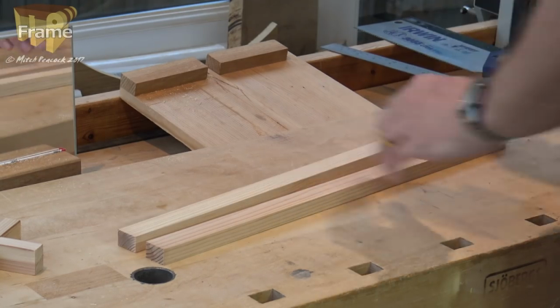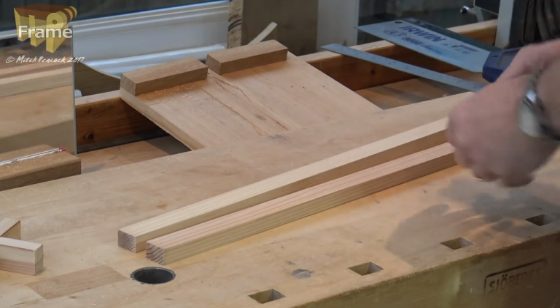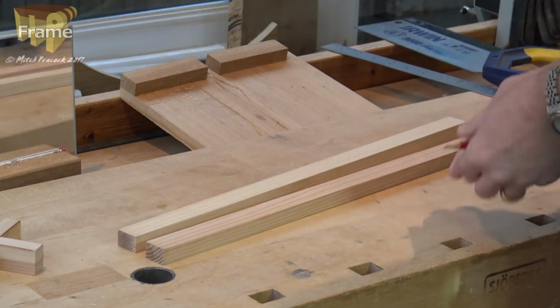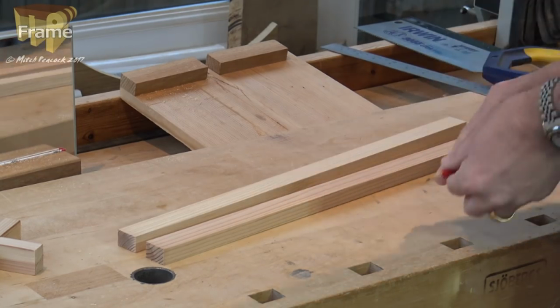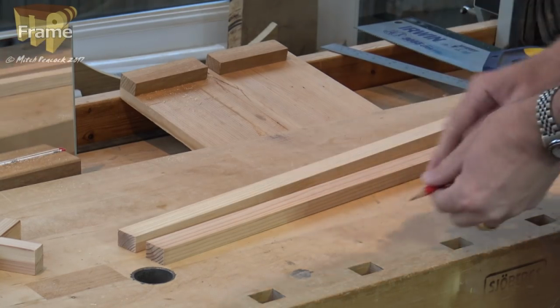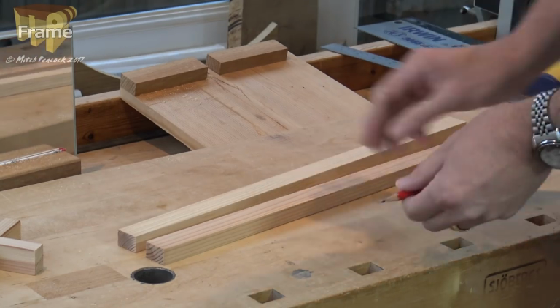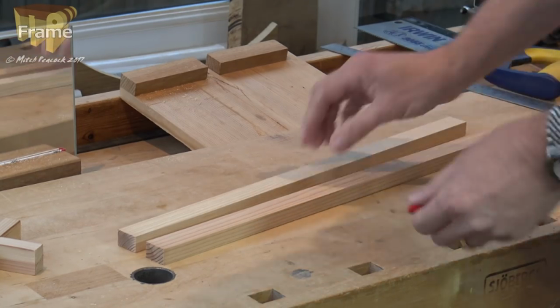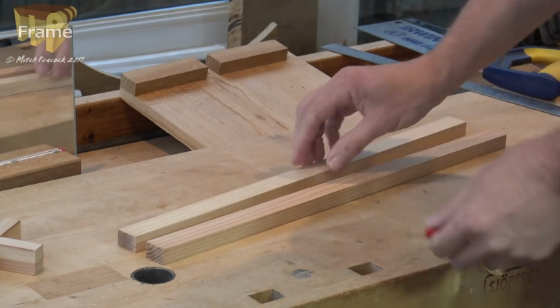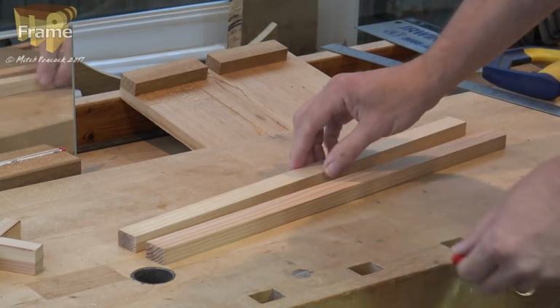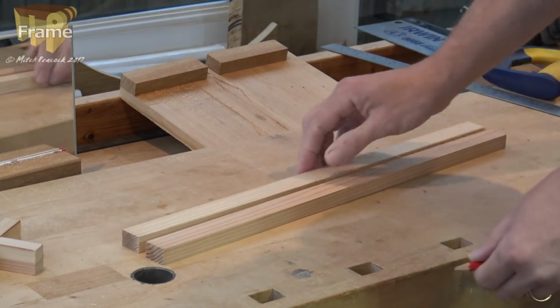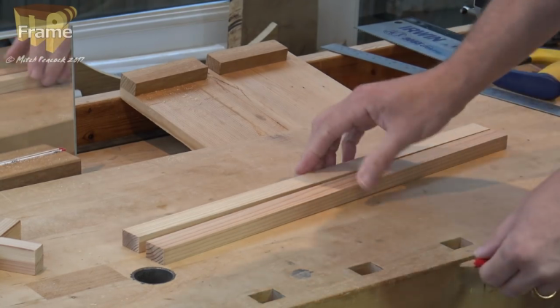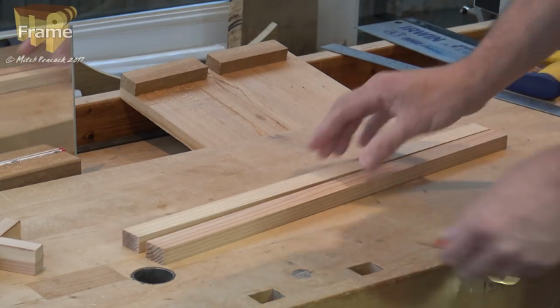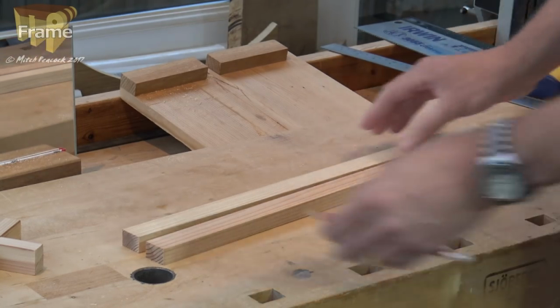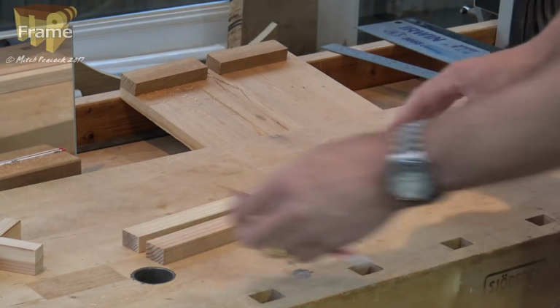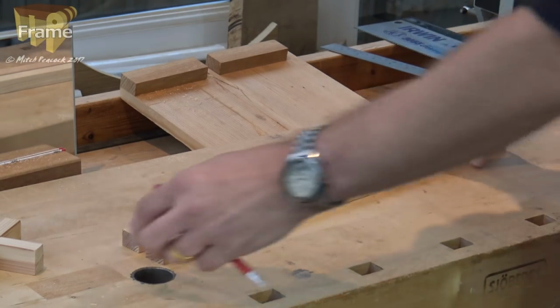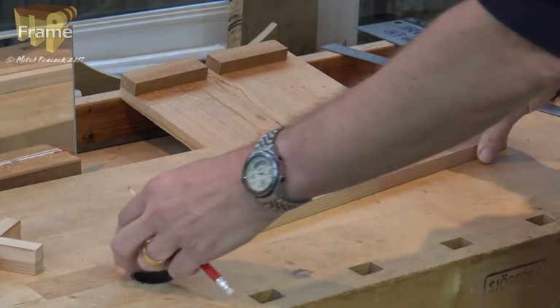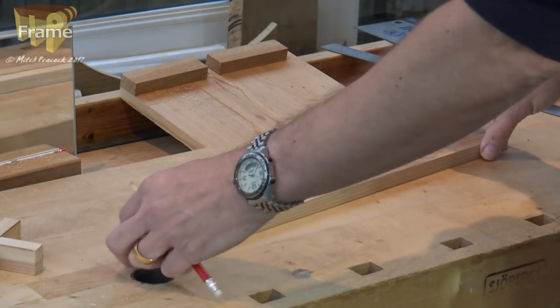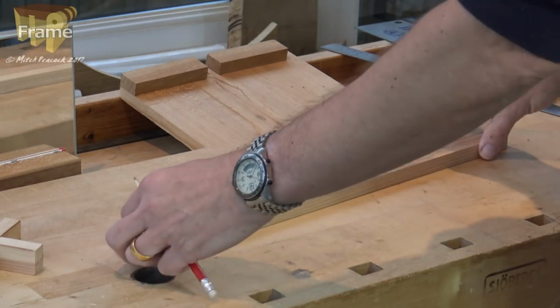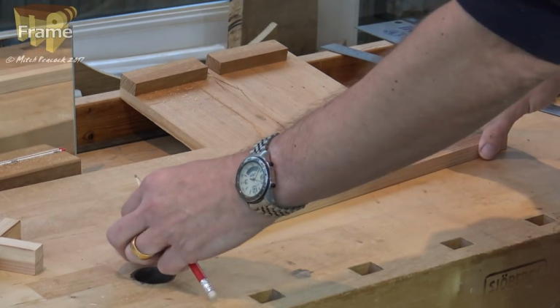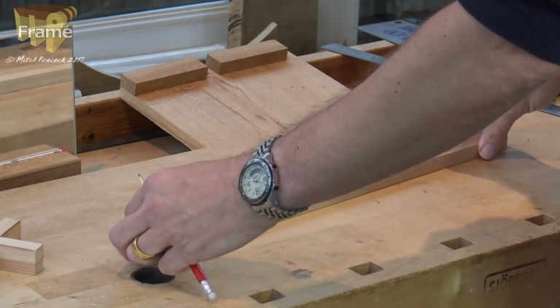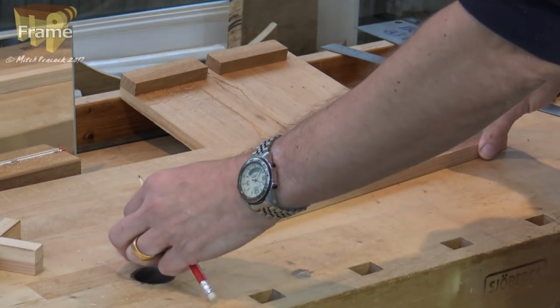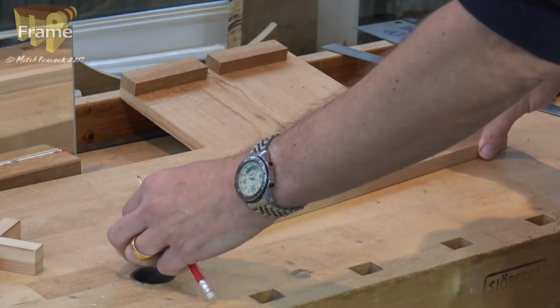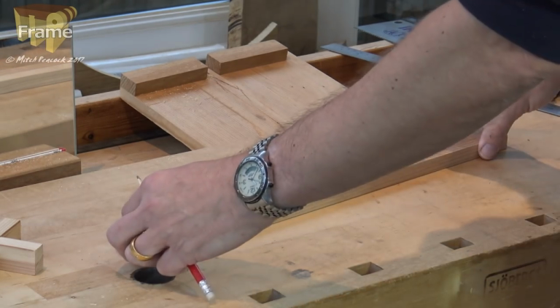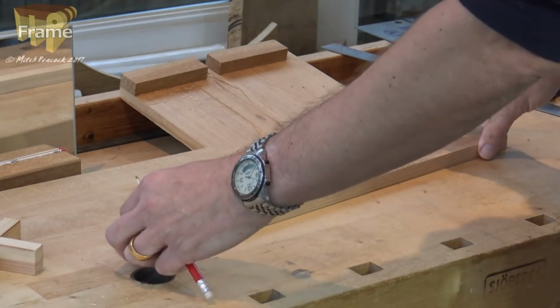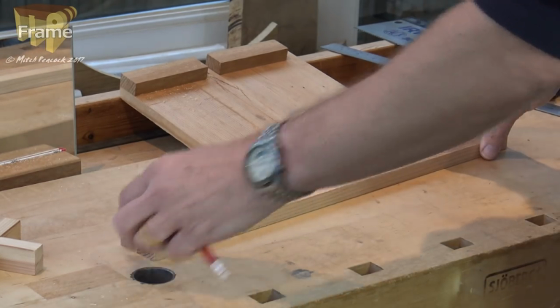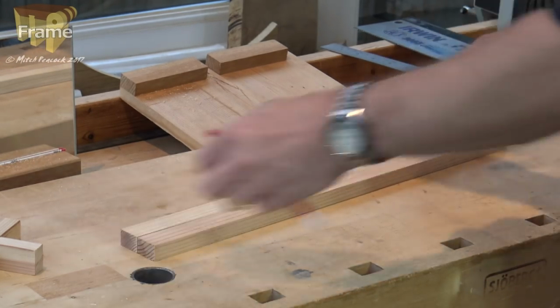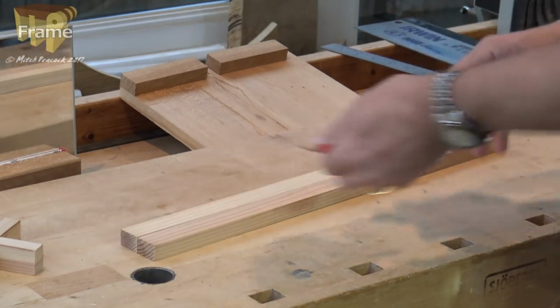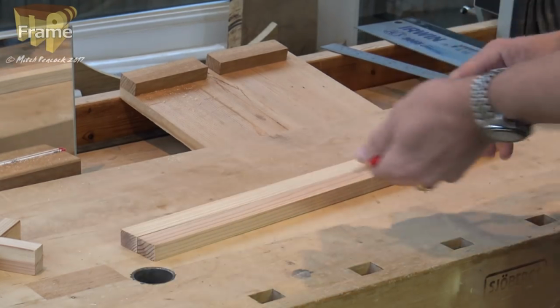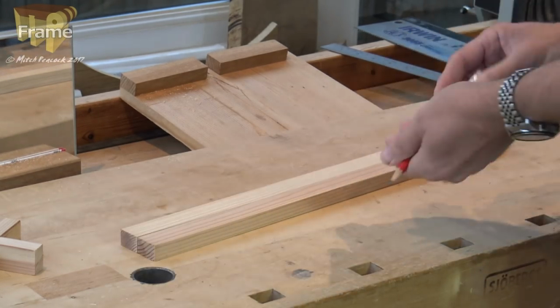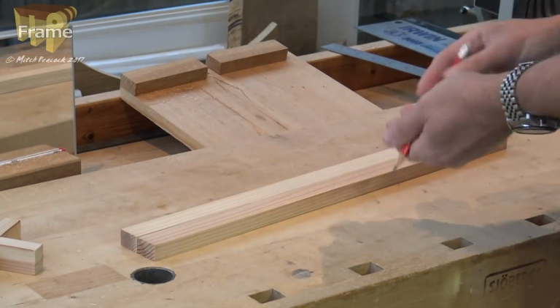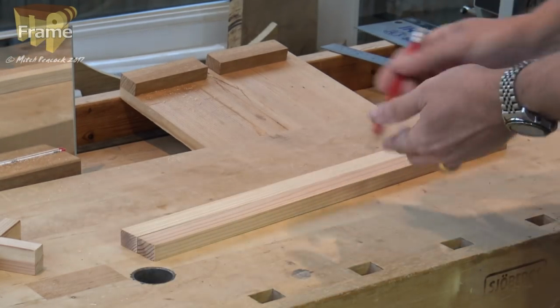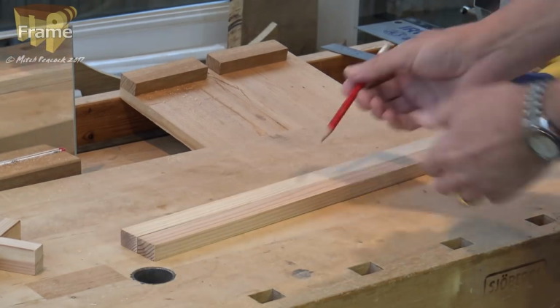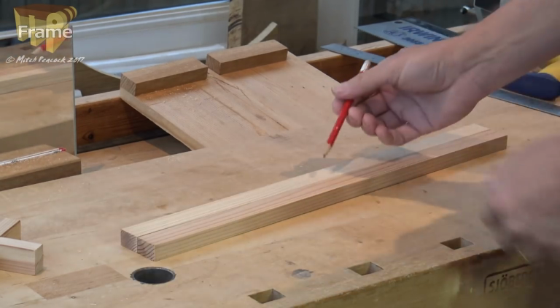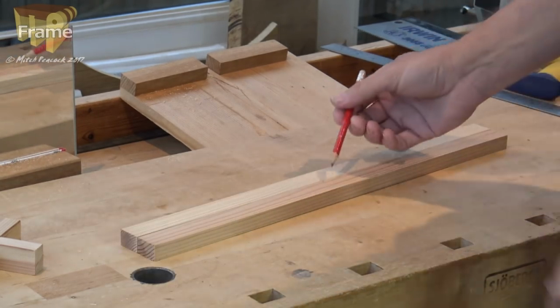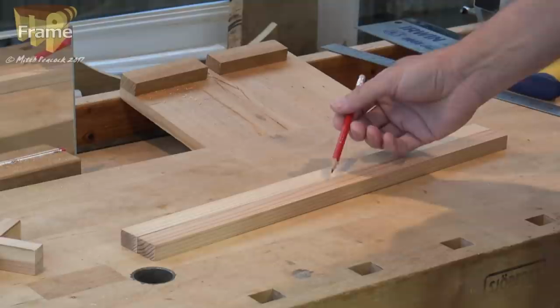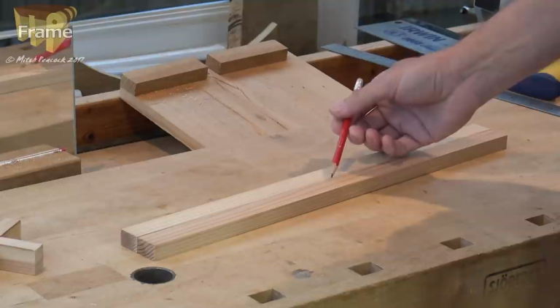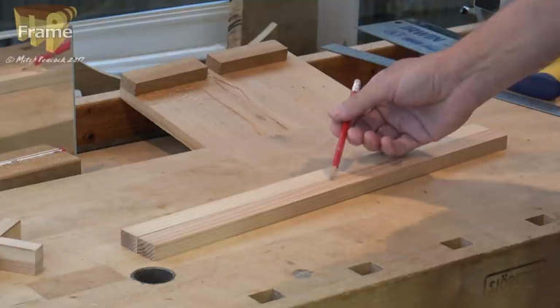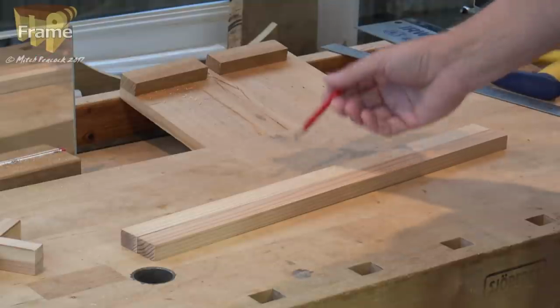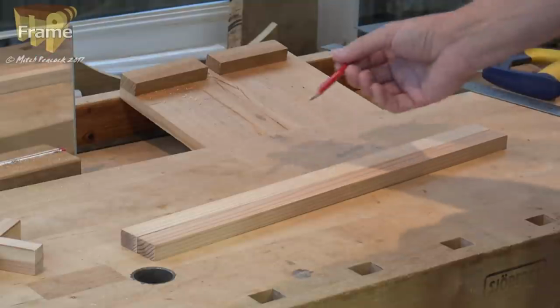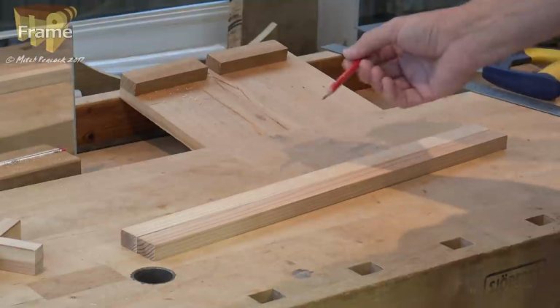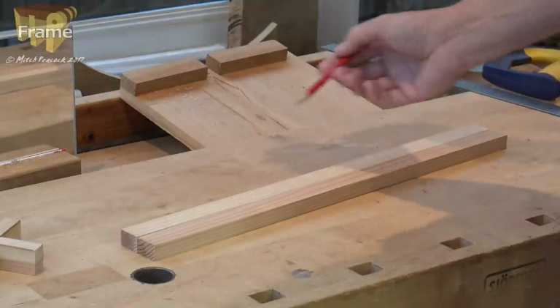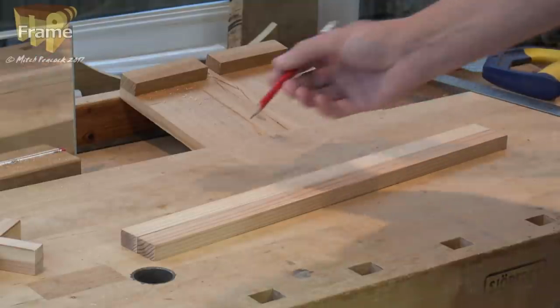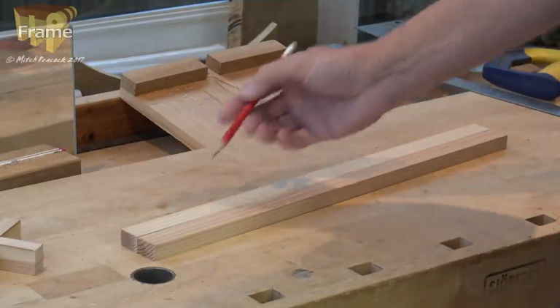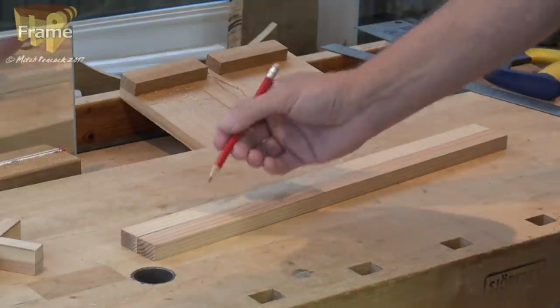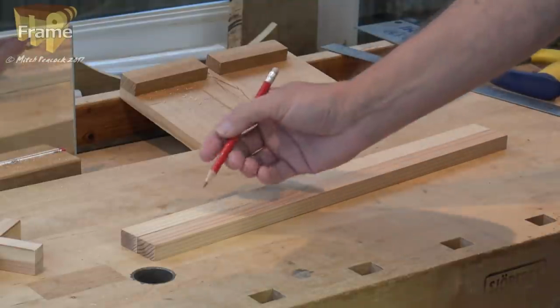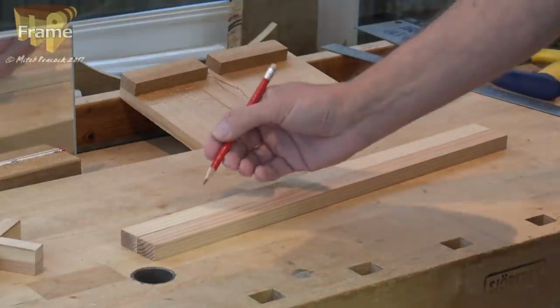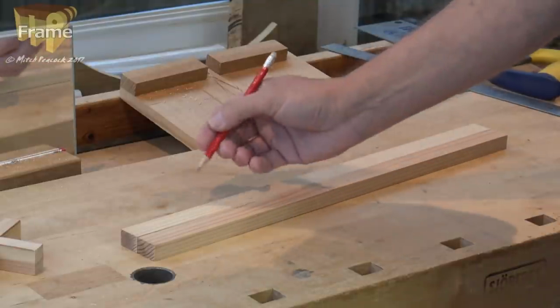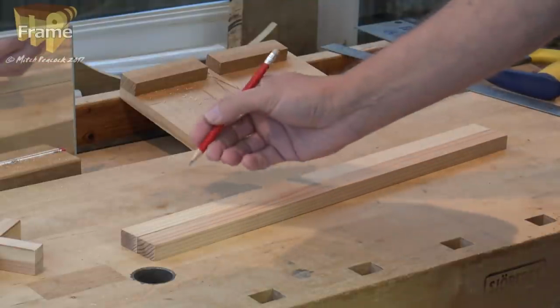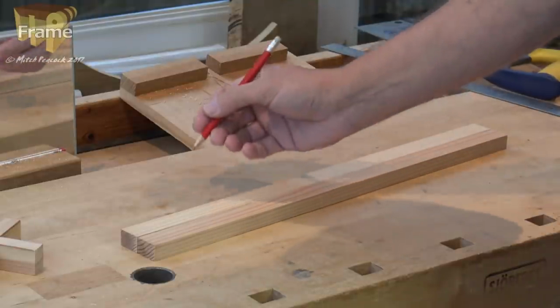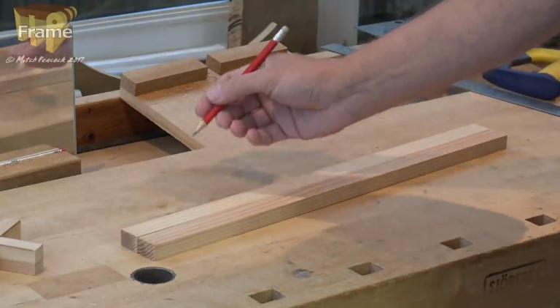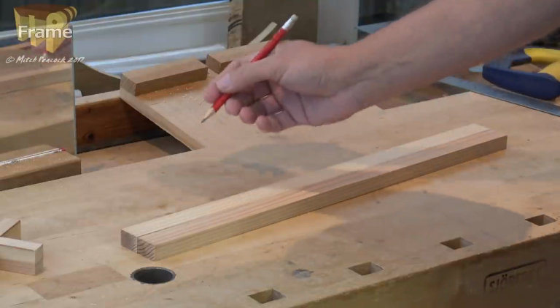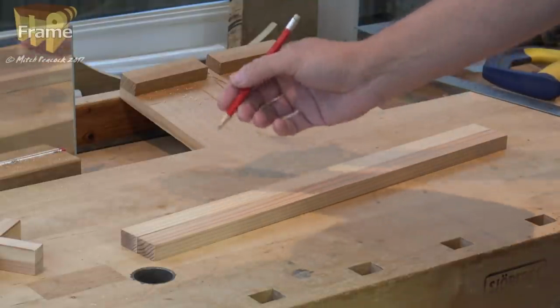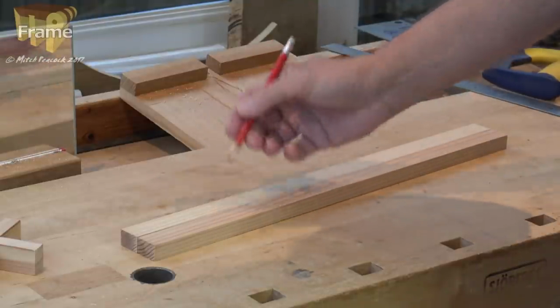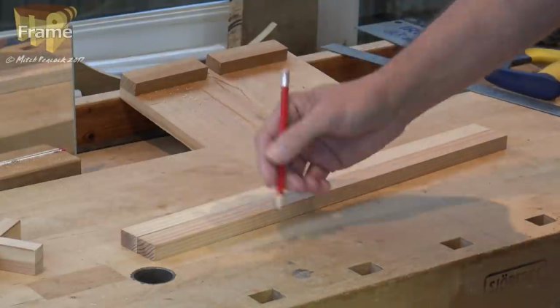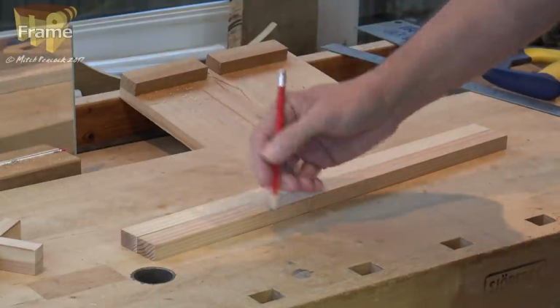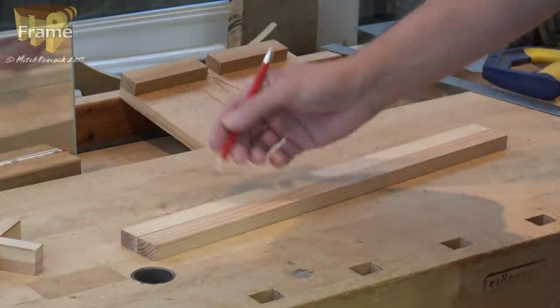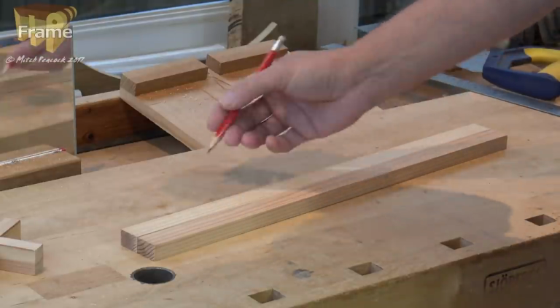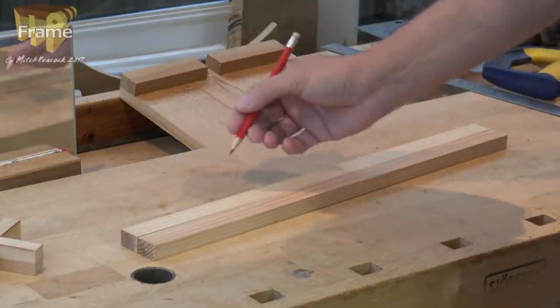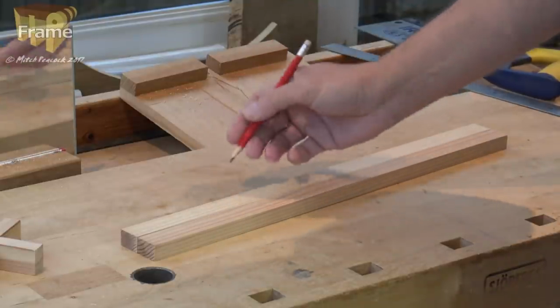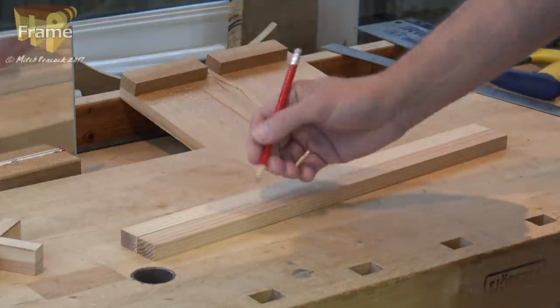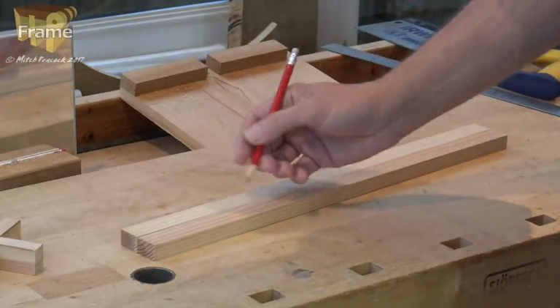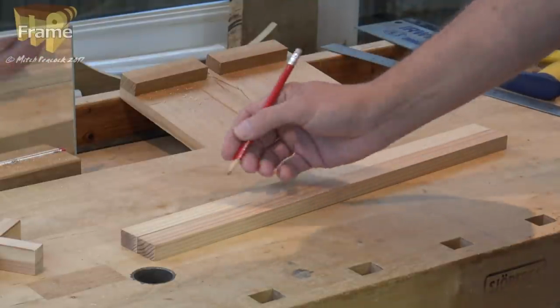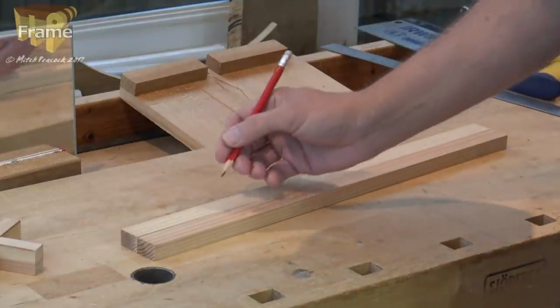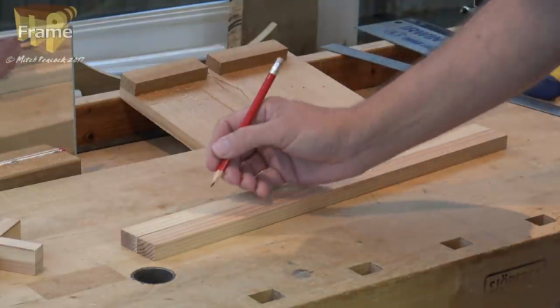And before I get started — I cut those roughly in half — I'm going to put a face side and face edge on all these pieces.